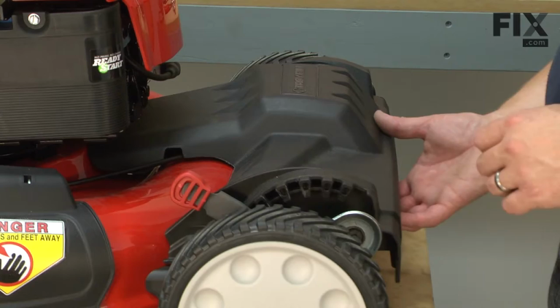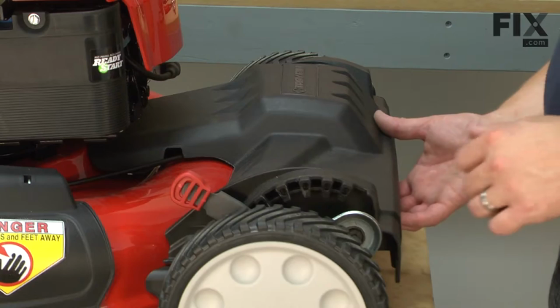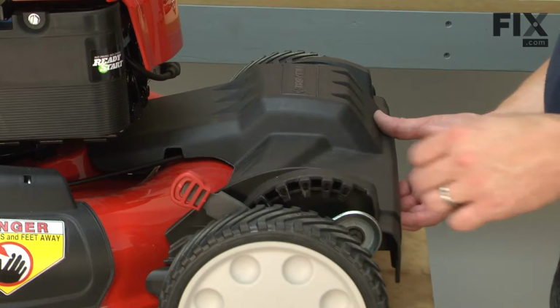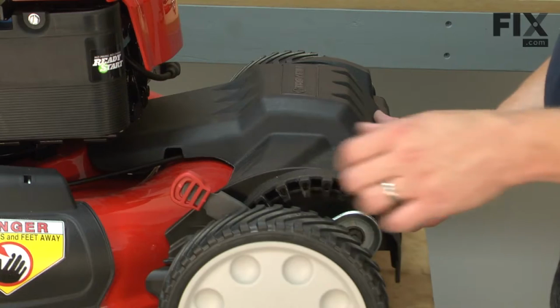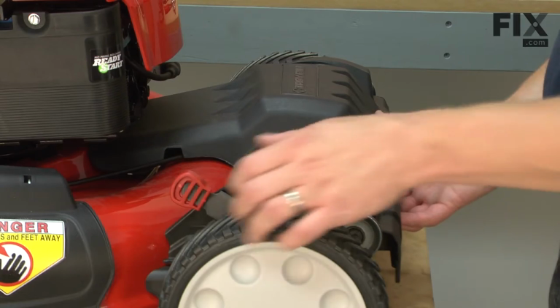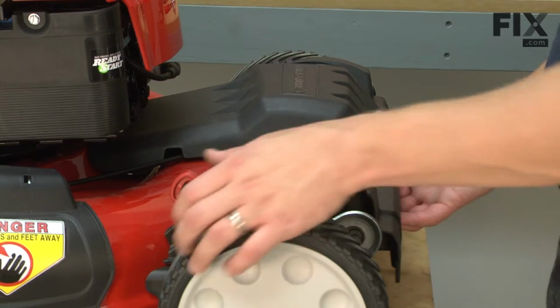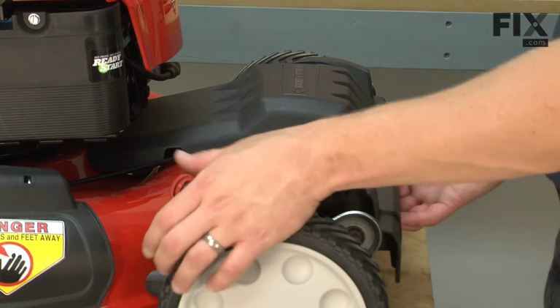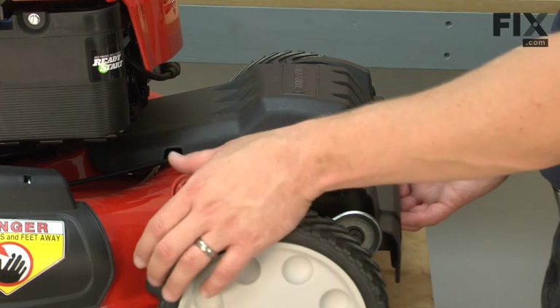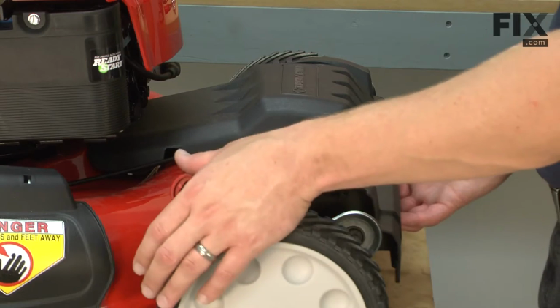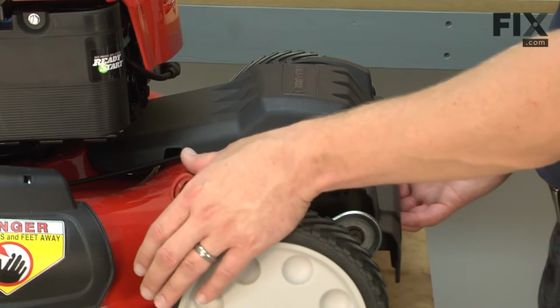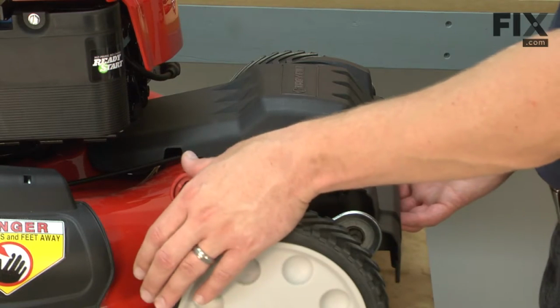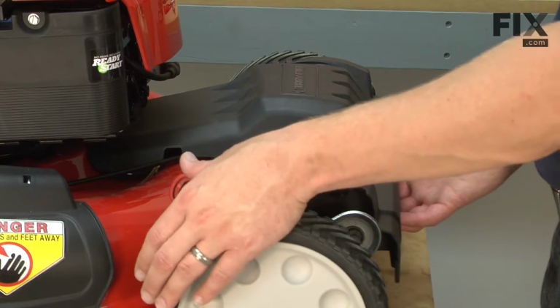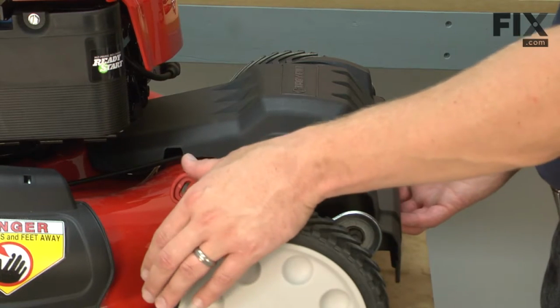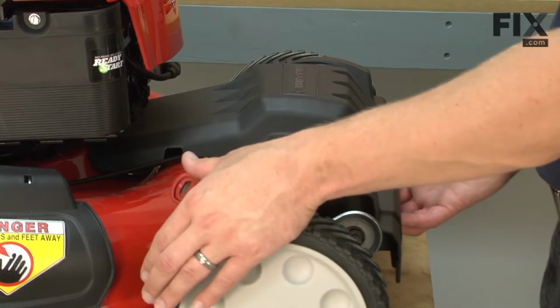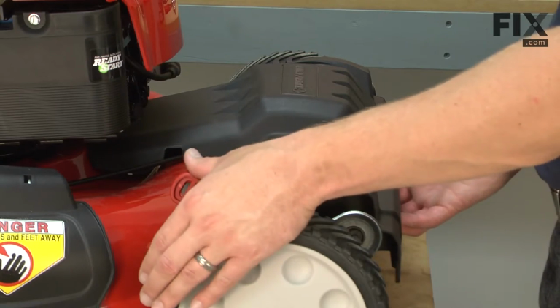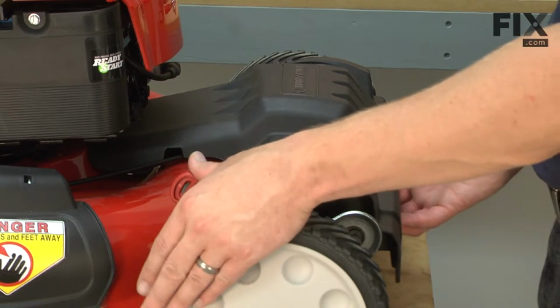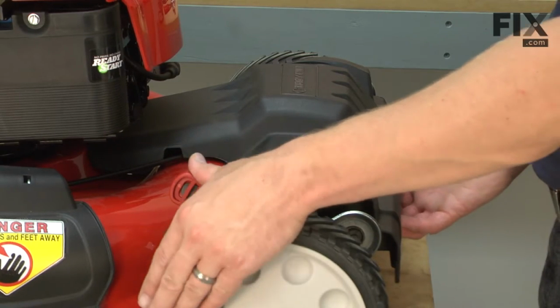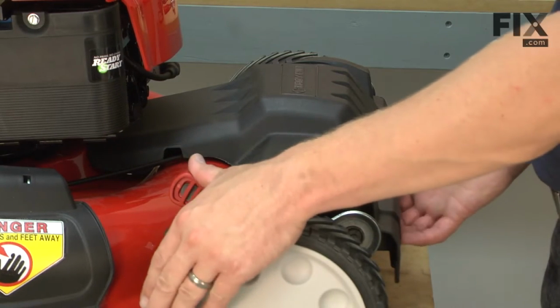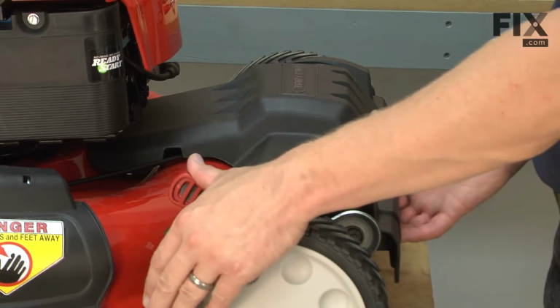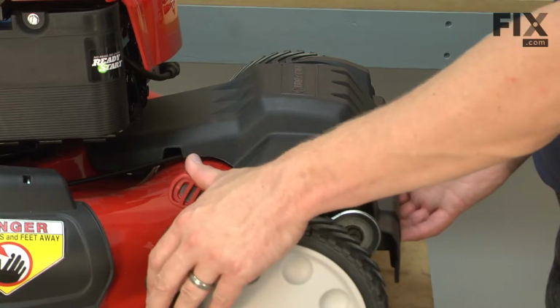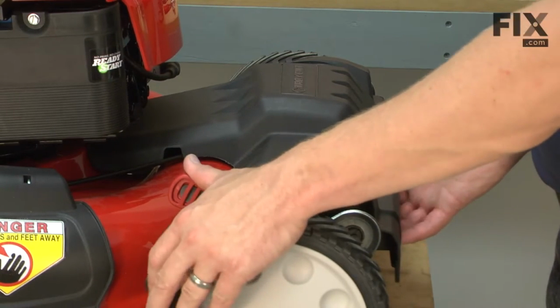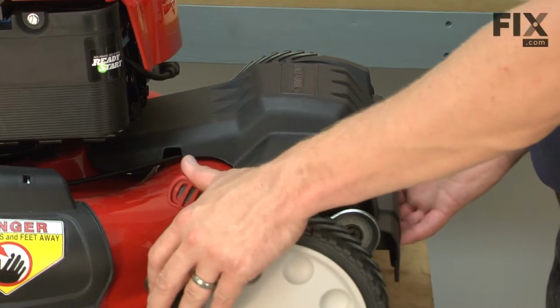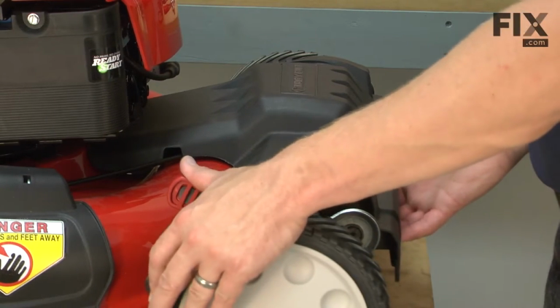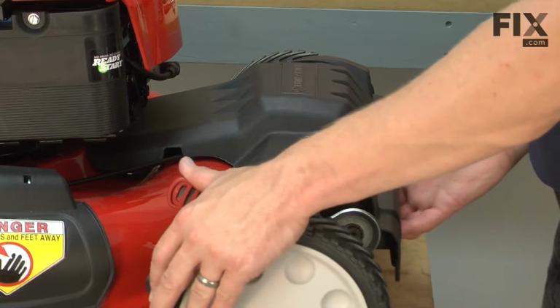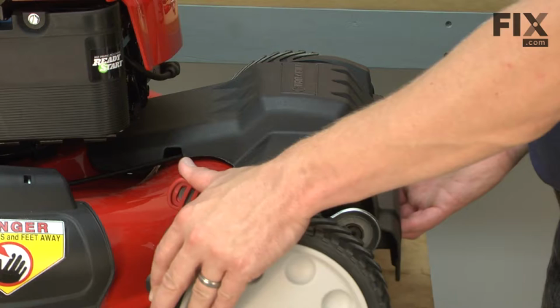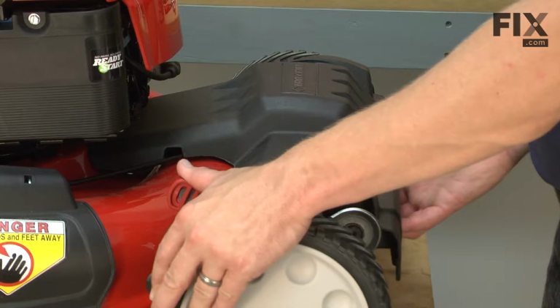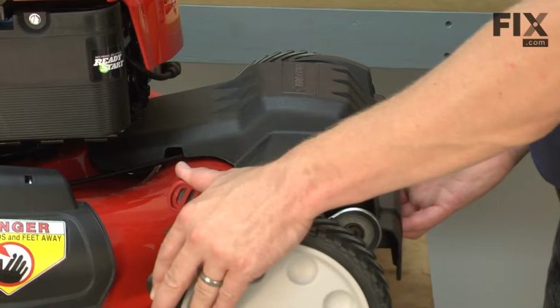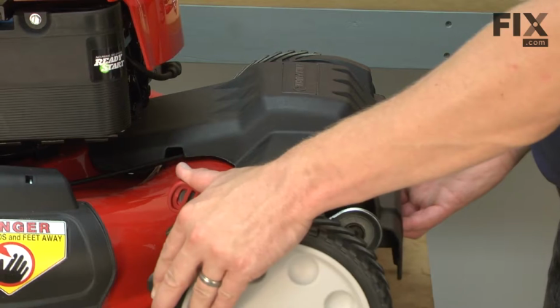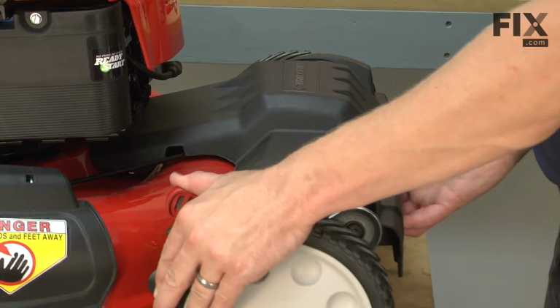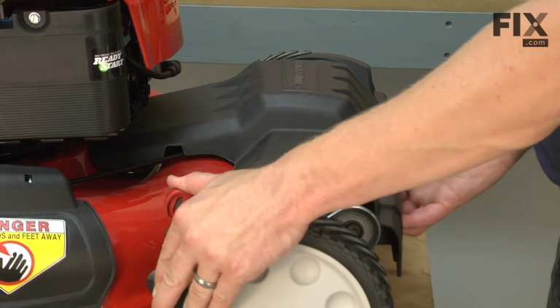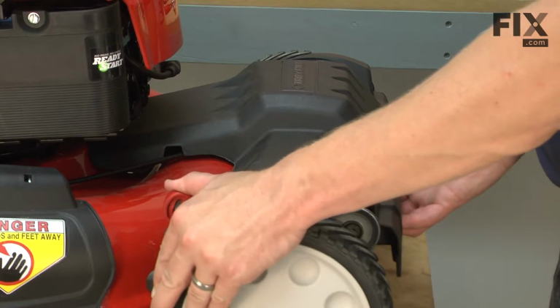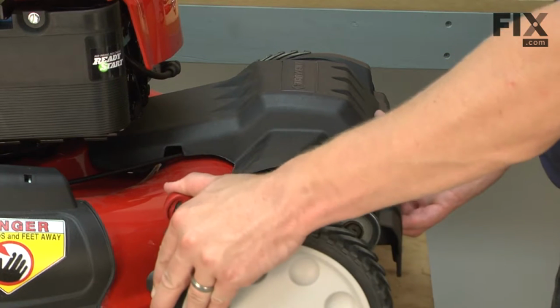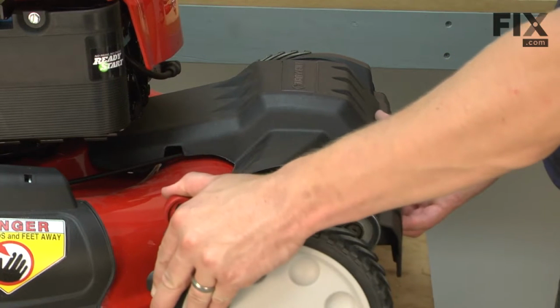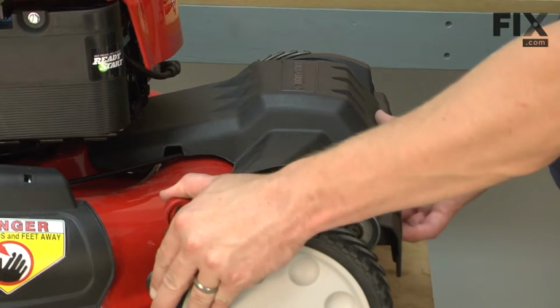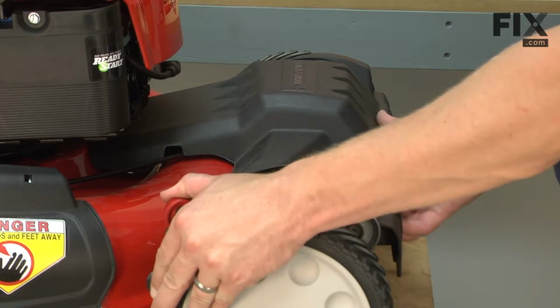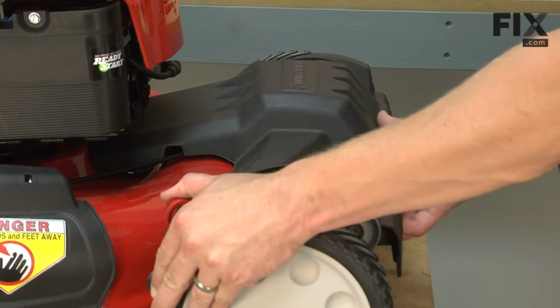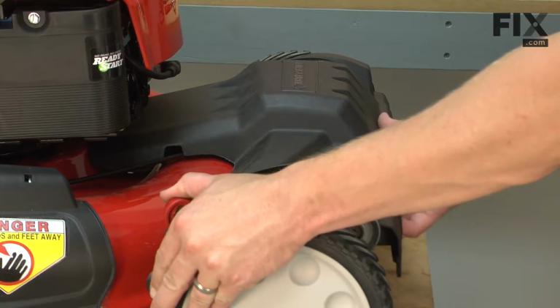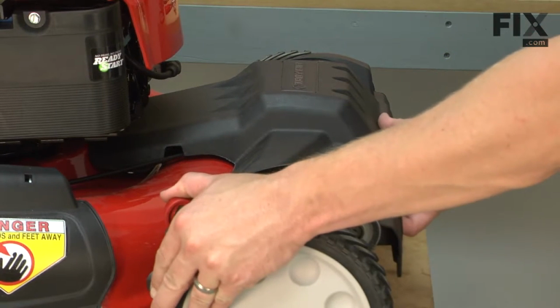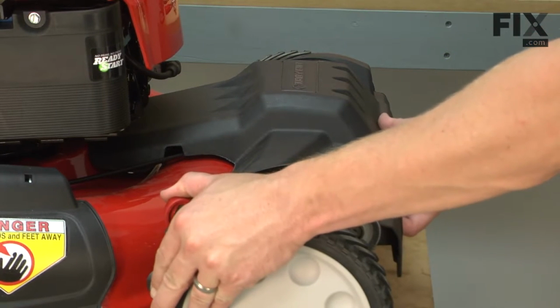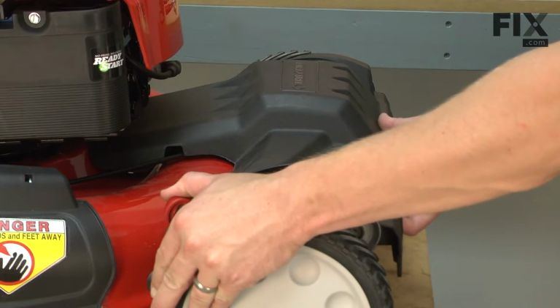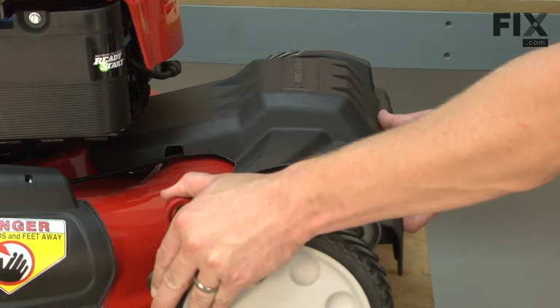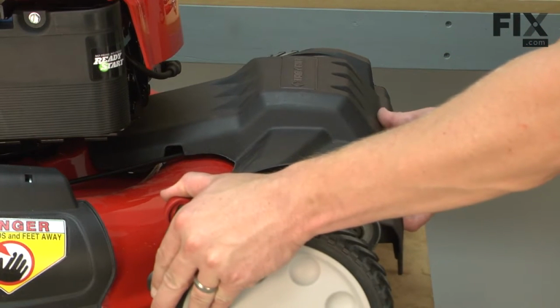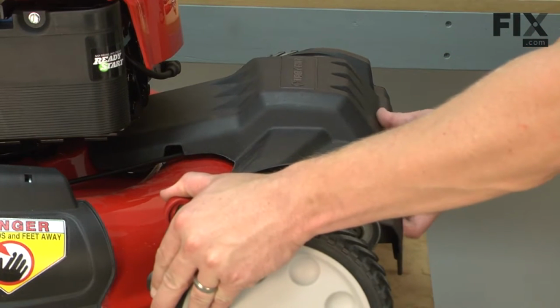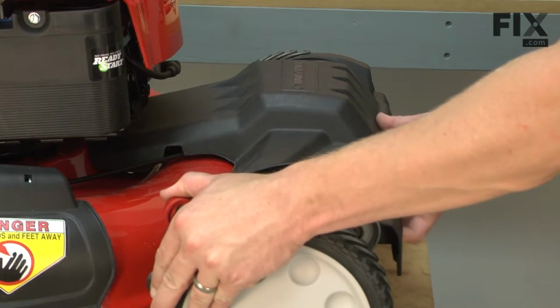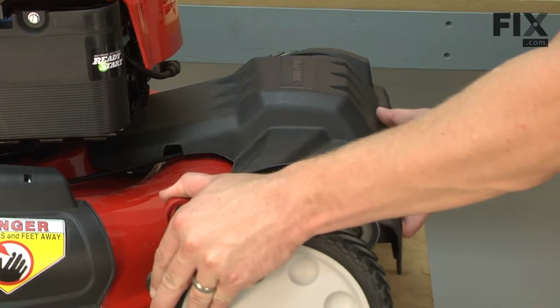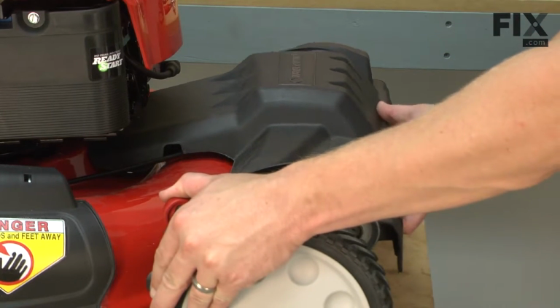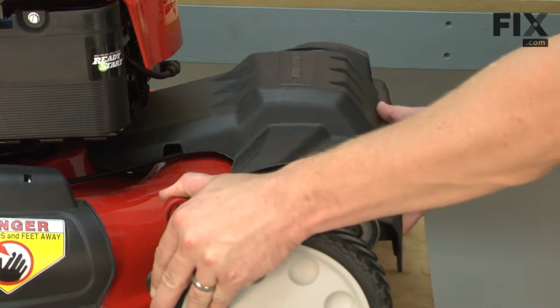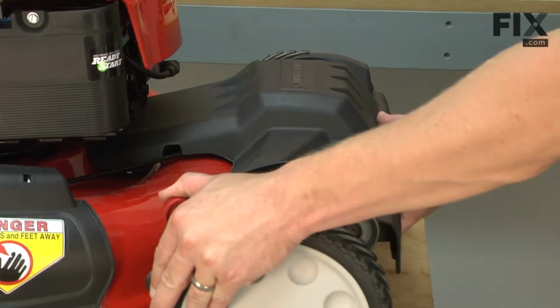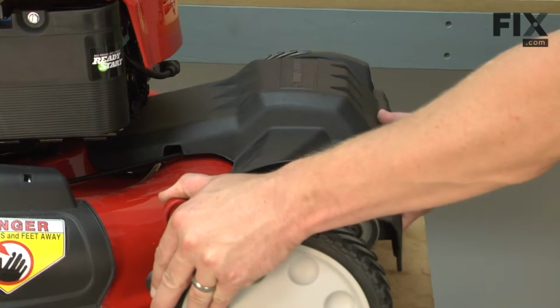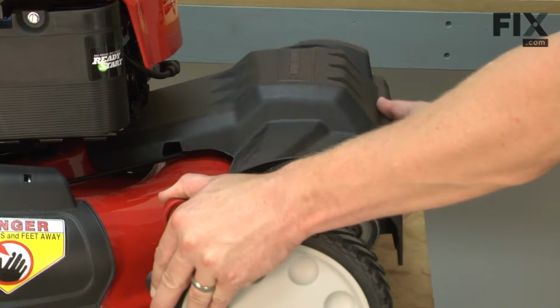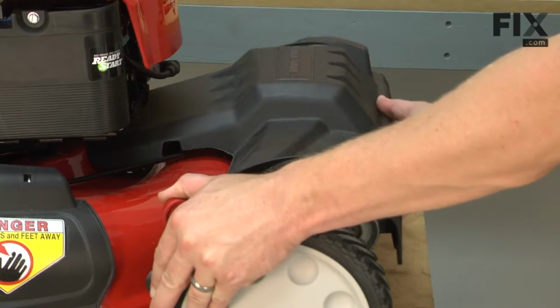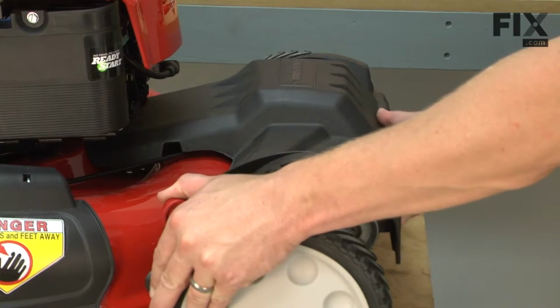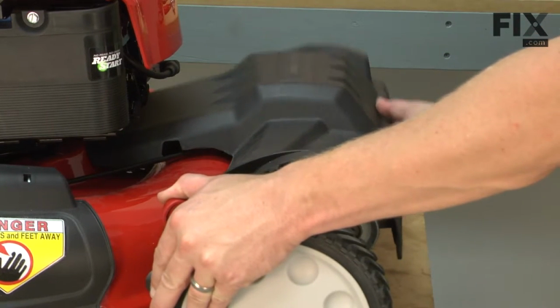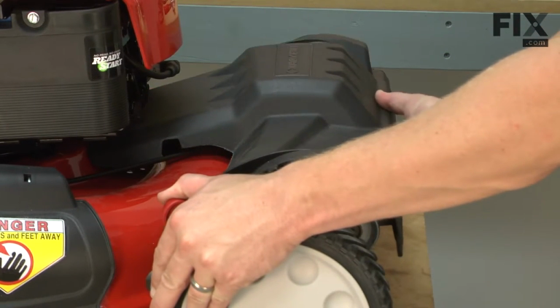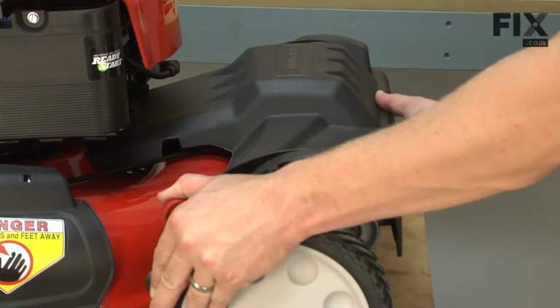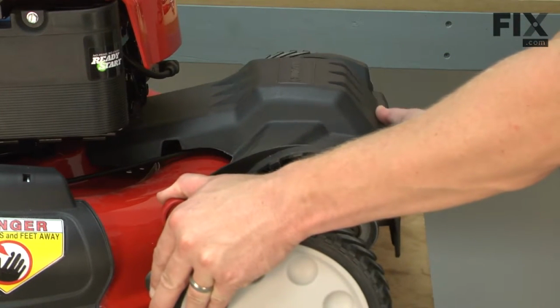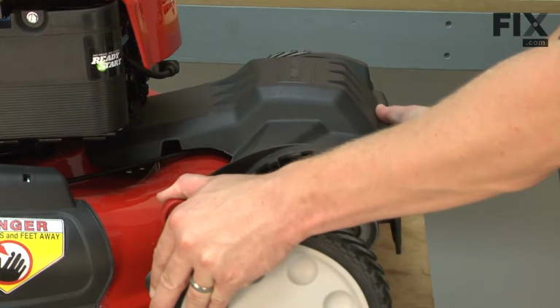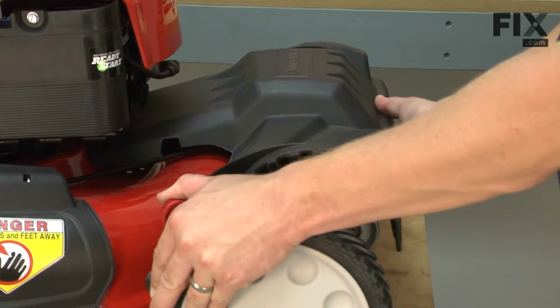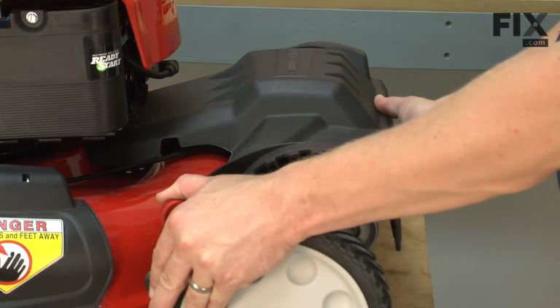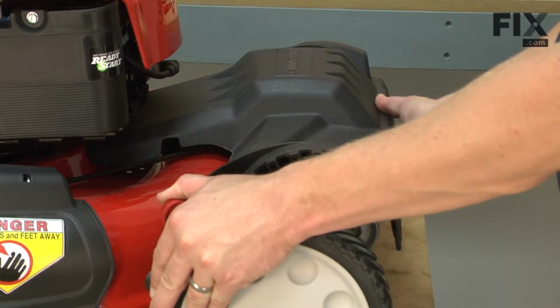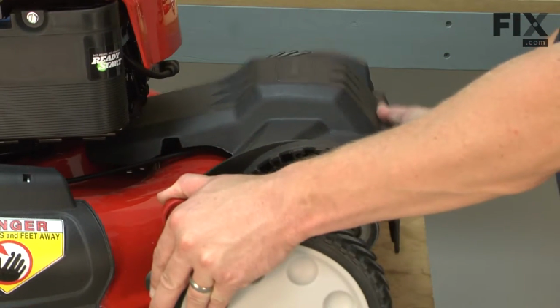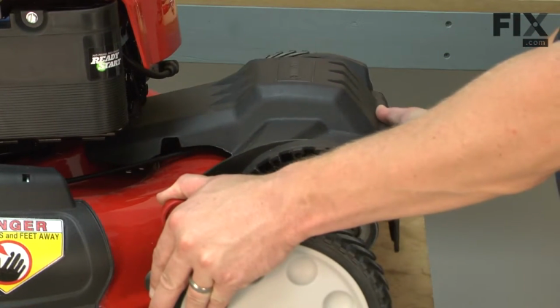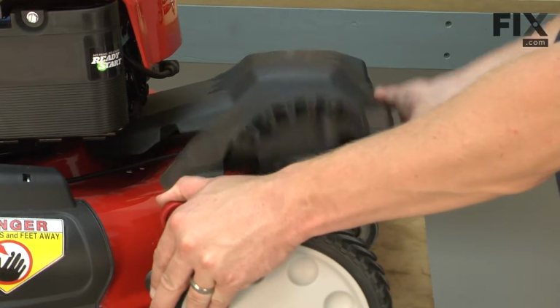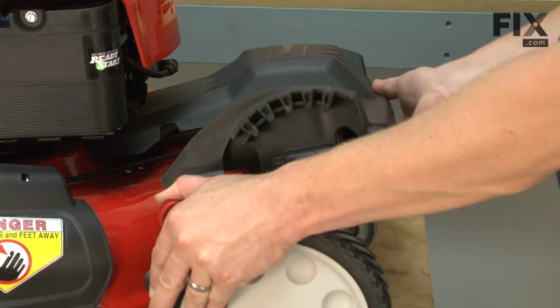Now I'm just going to push down into the side on the adjustment lever so I have room to pull the cover away from the mower.